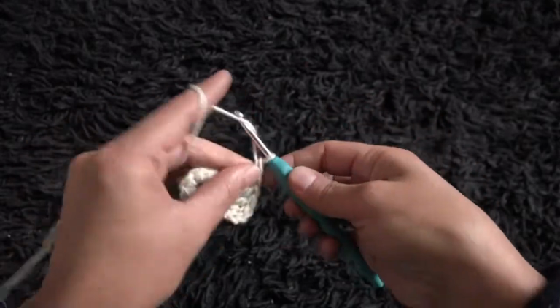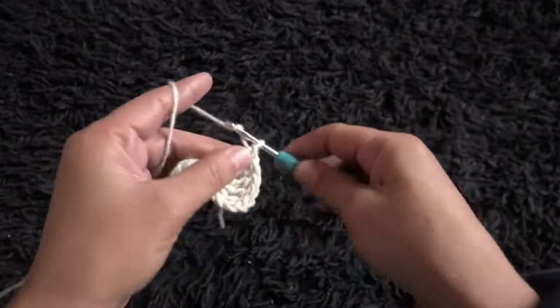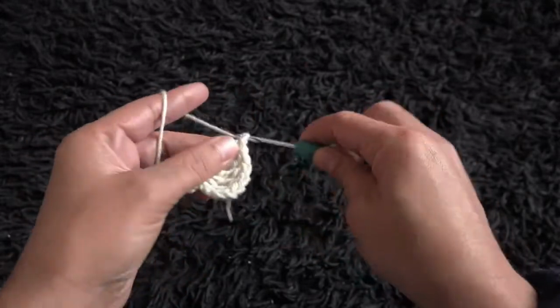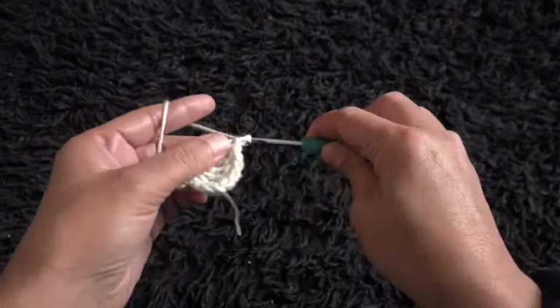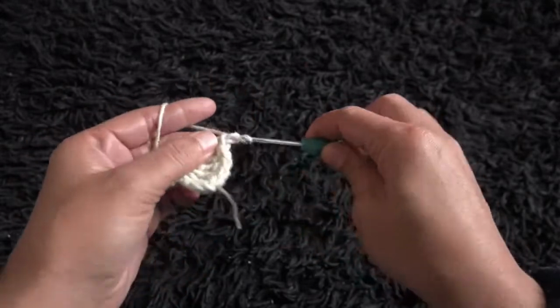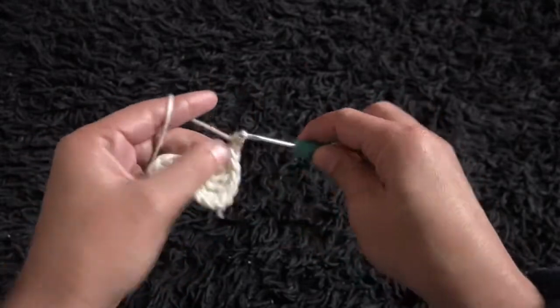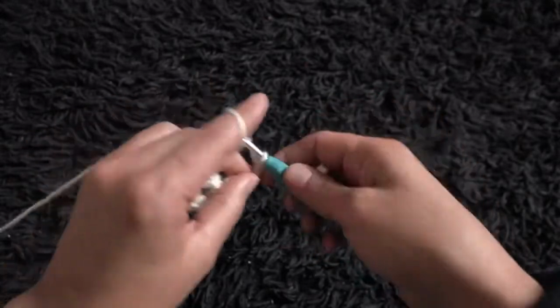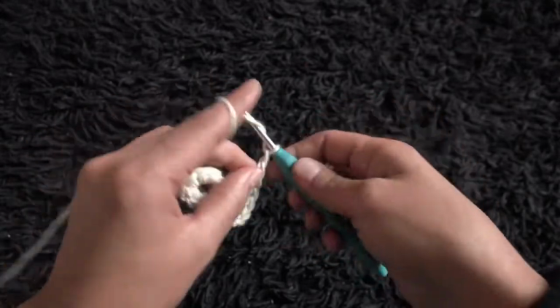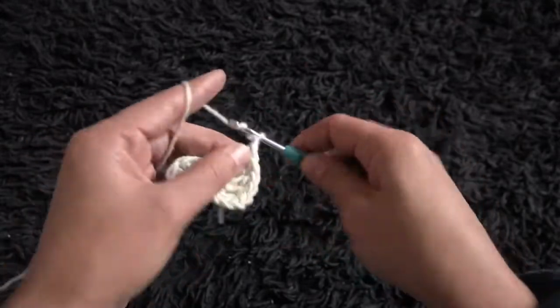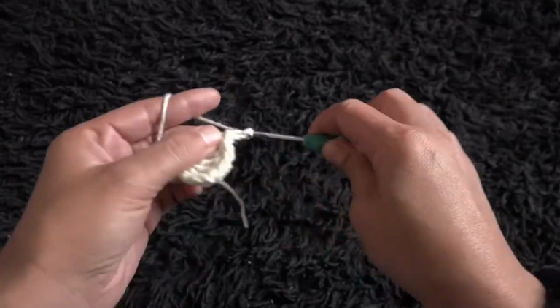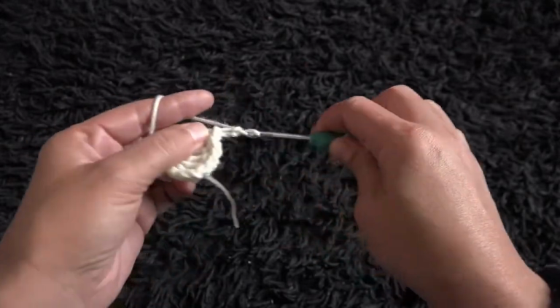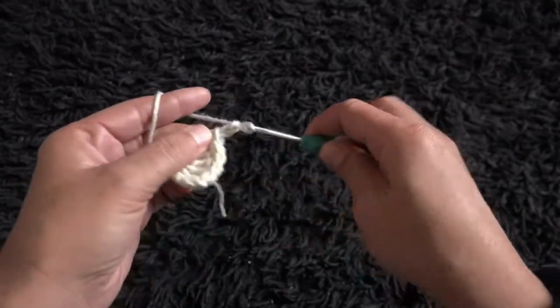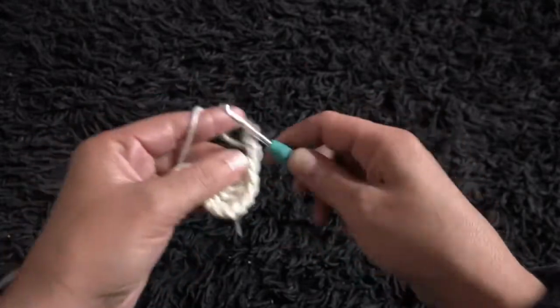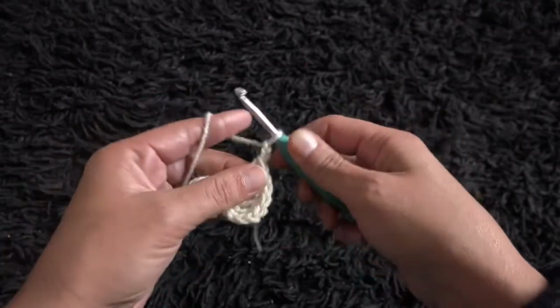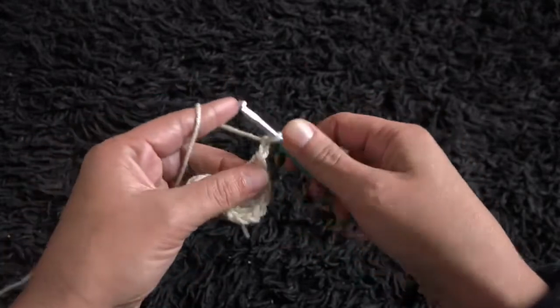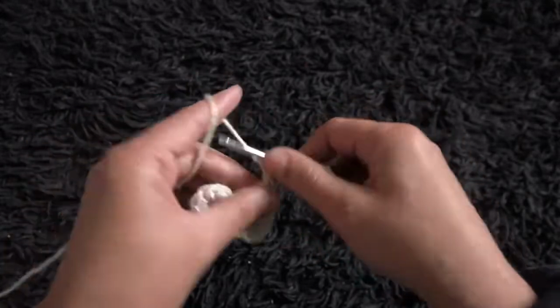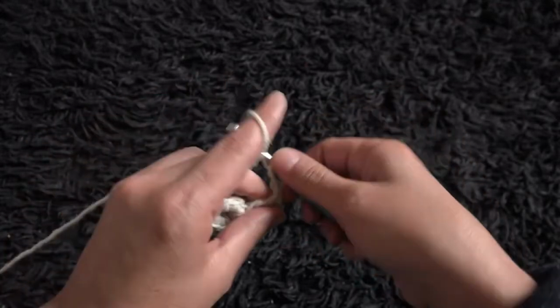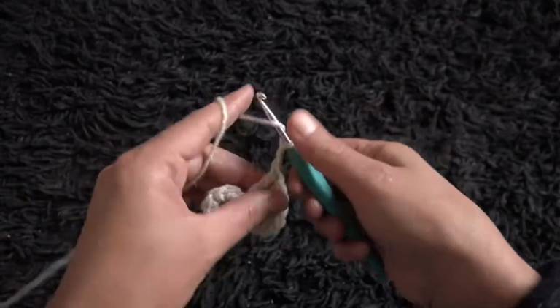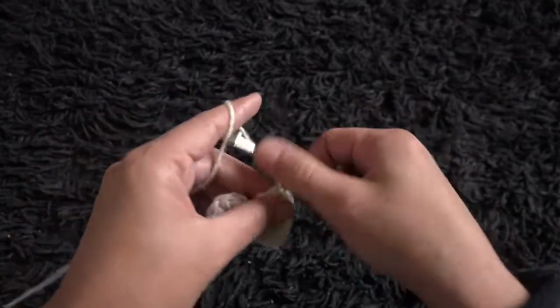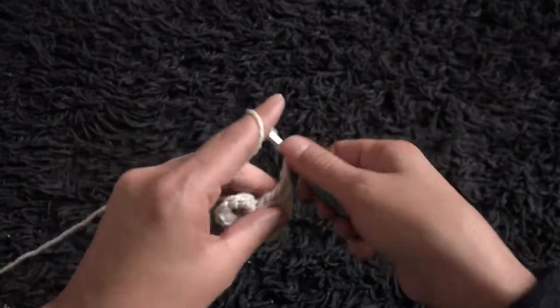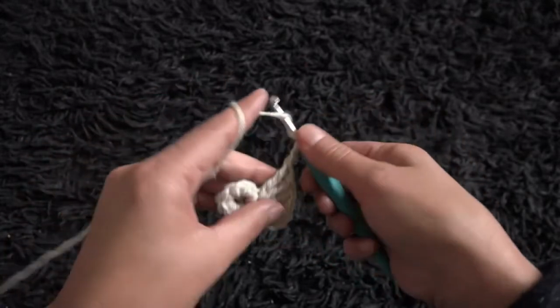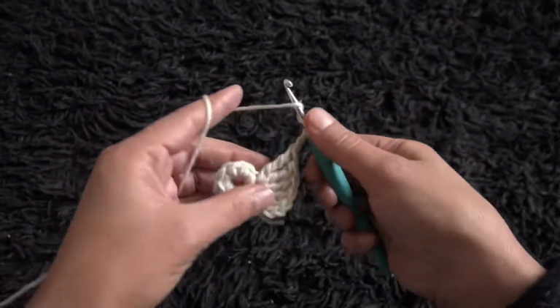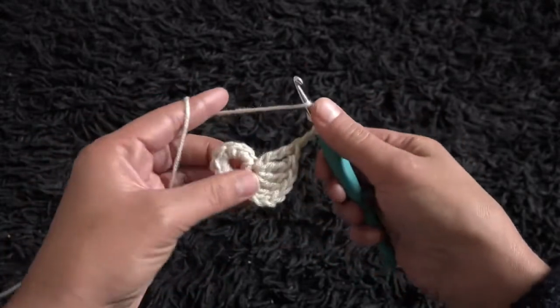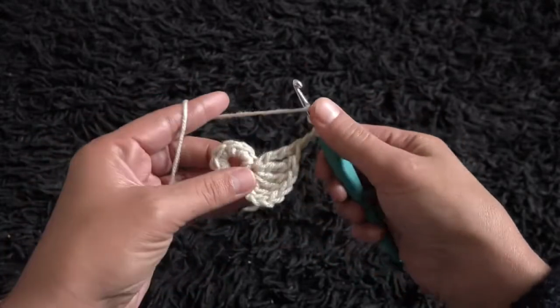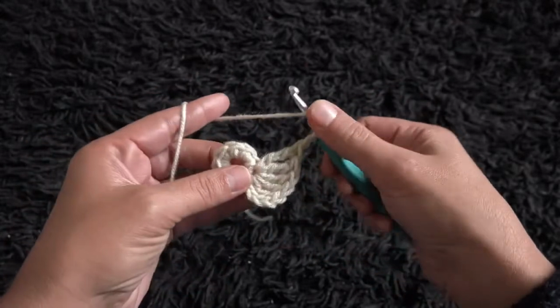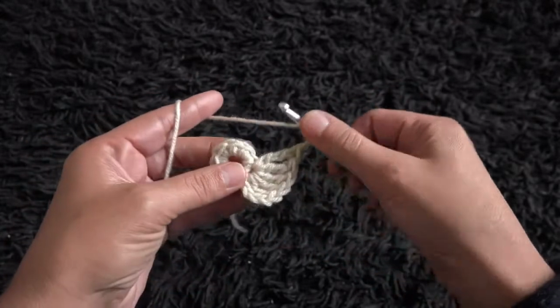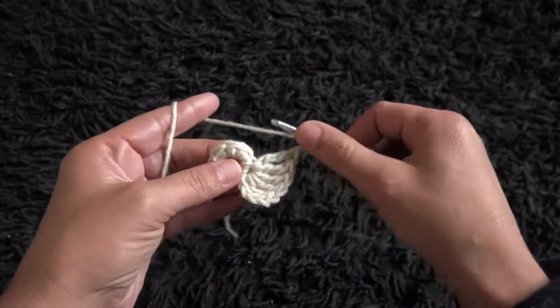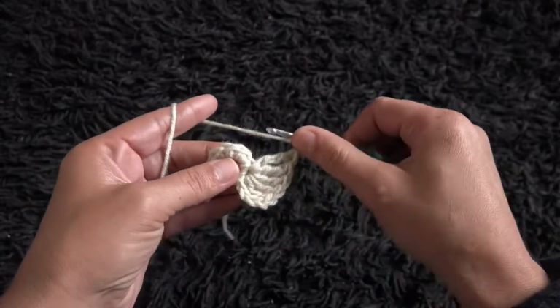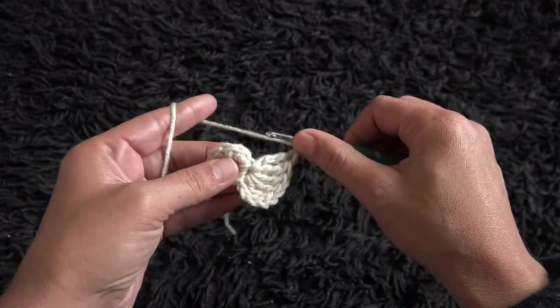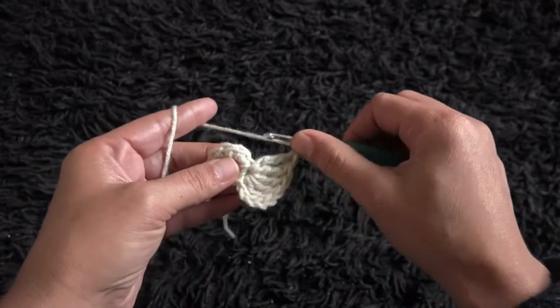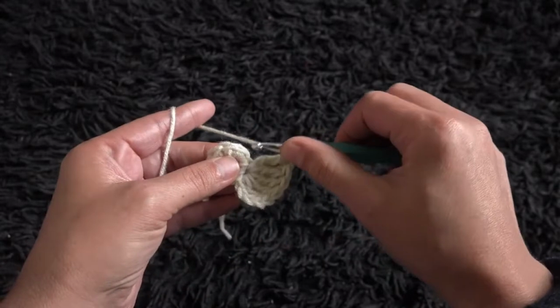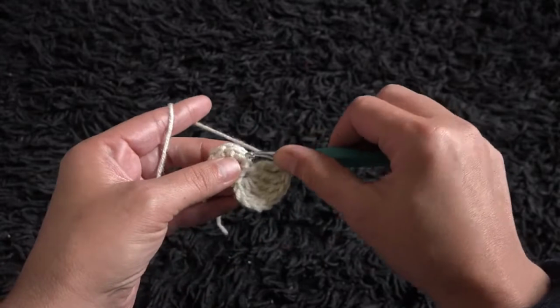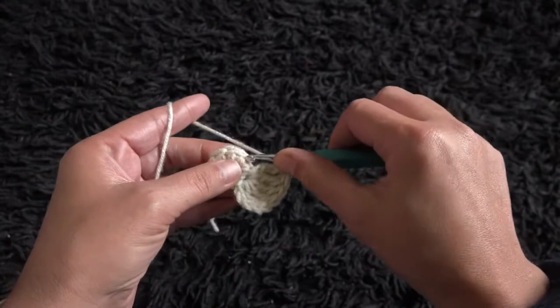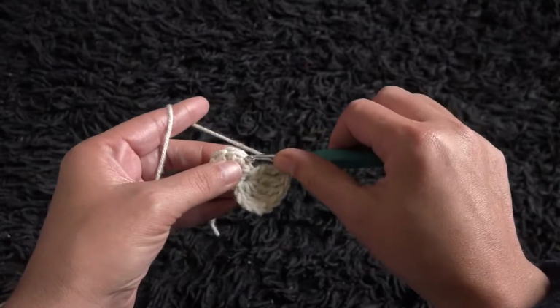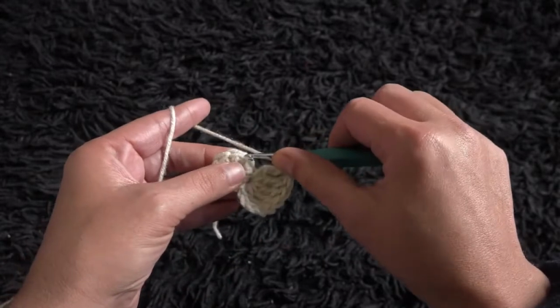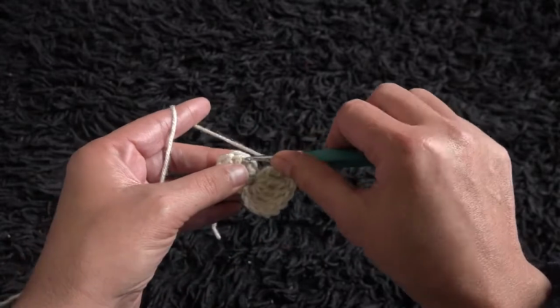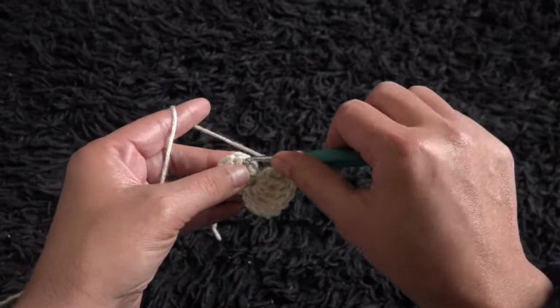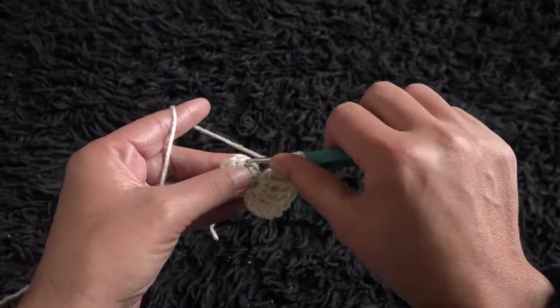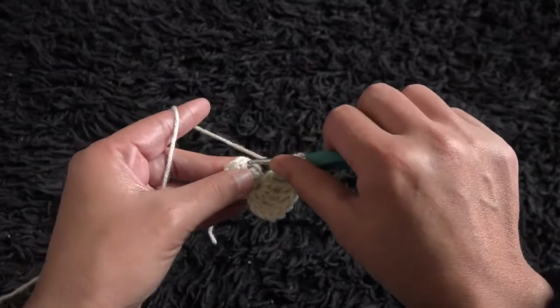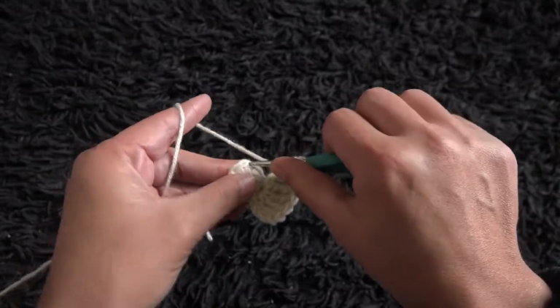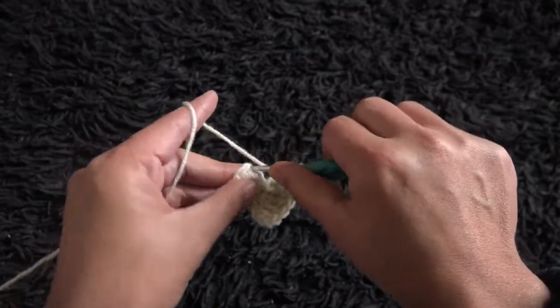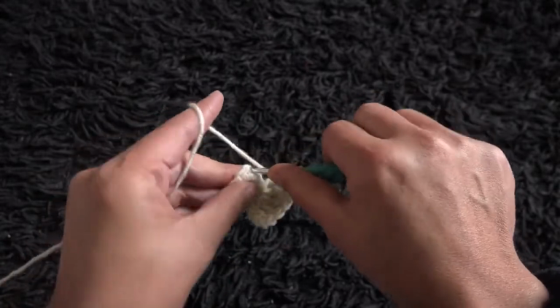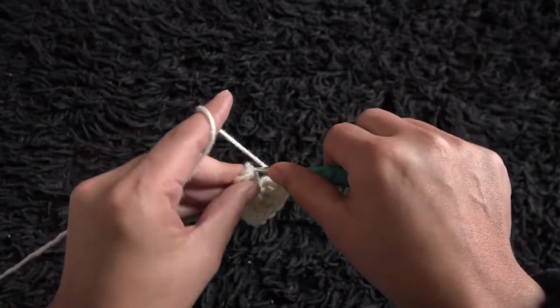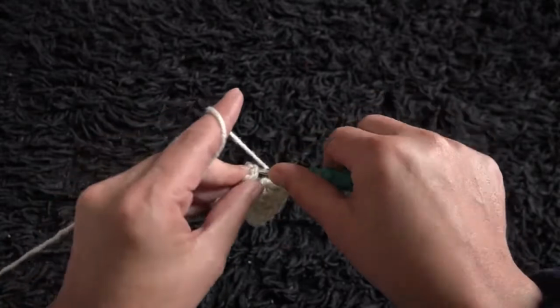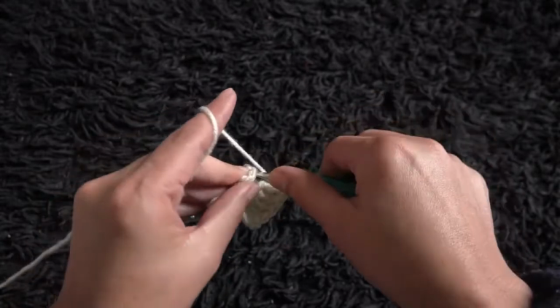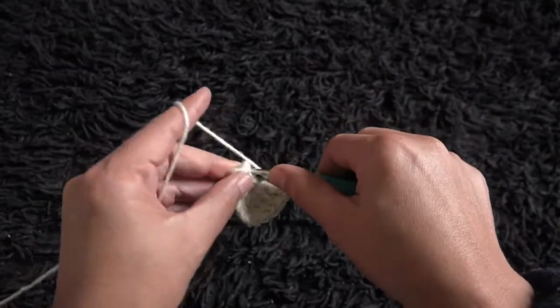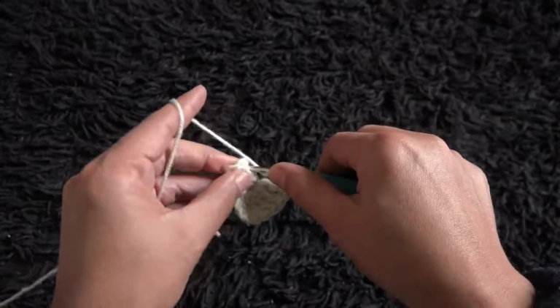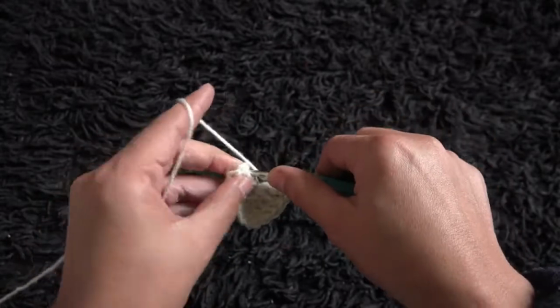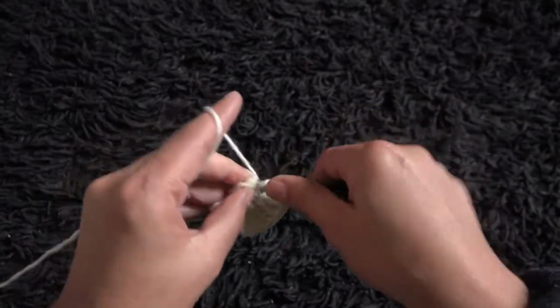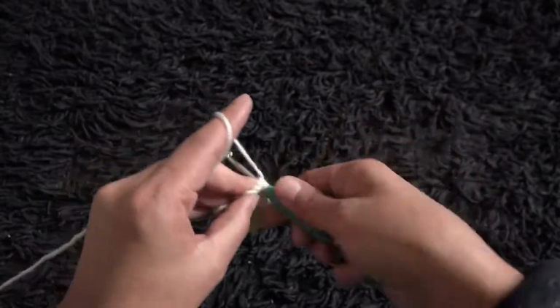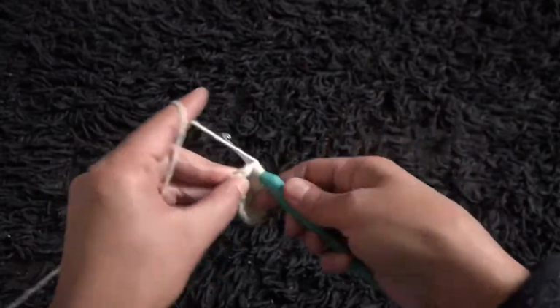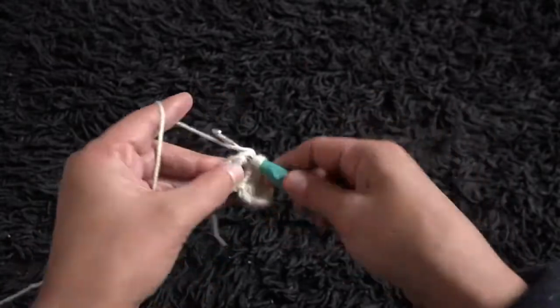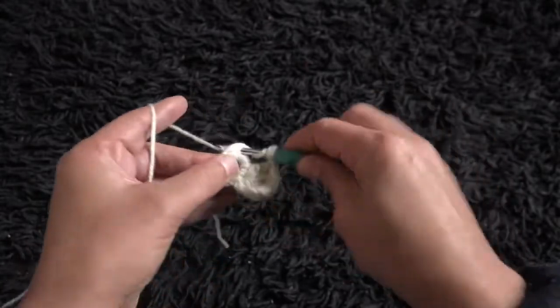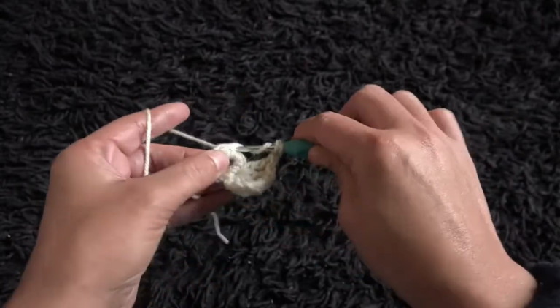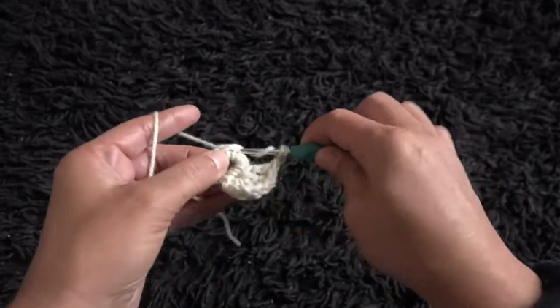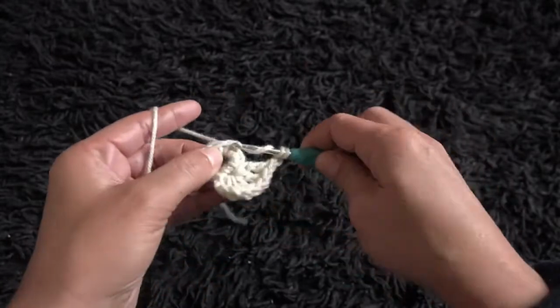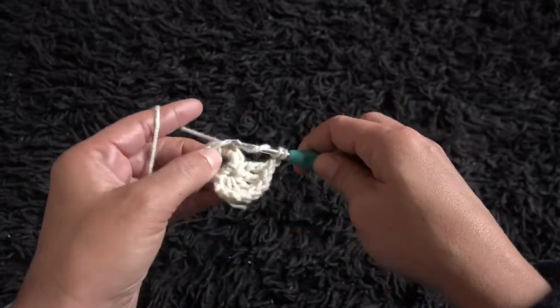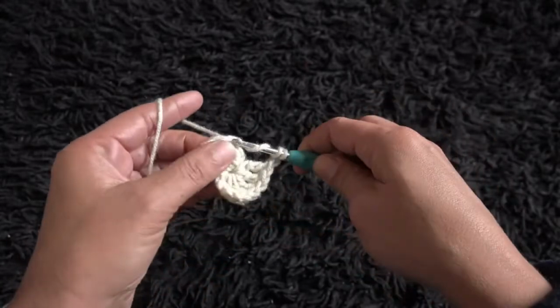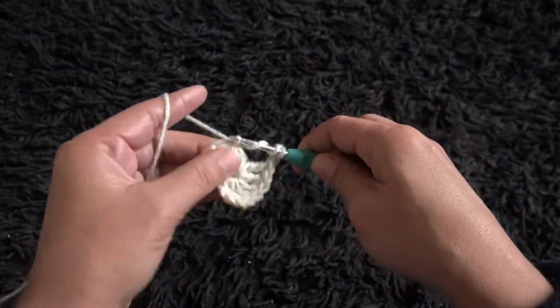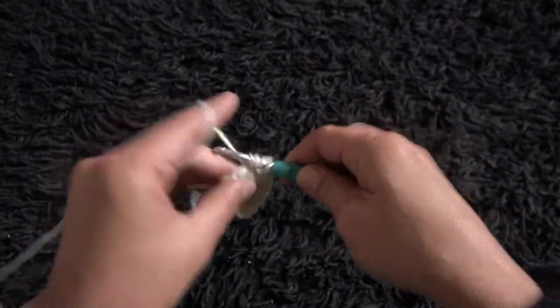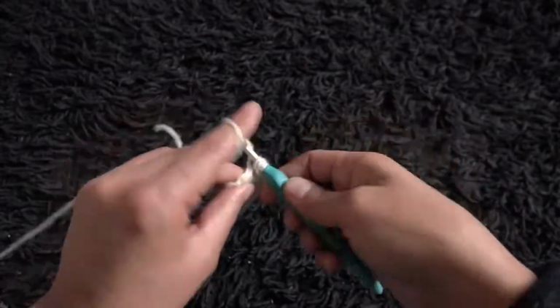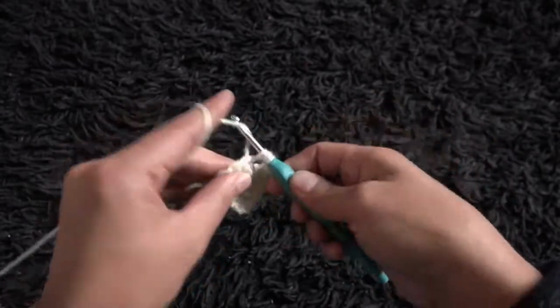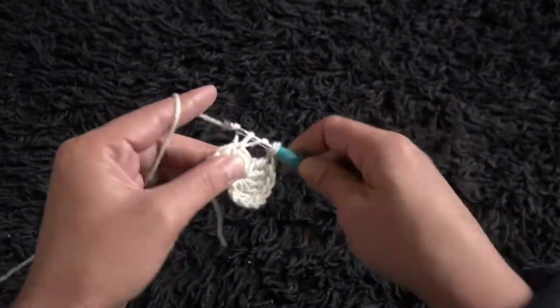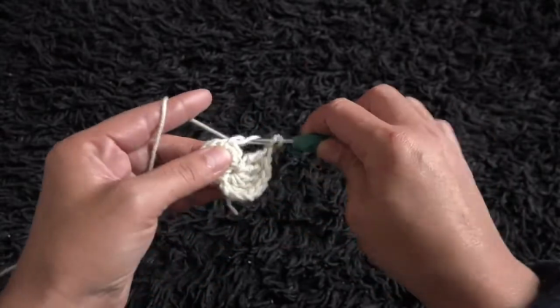Chain 2. Now I'll skip the next chain, and into the 2nd chain I'll make 6 treble crochet.